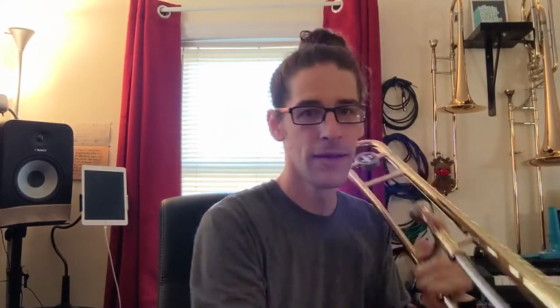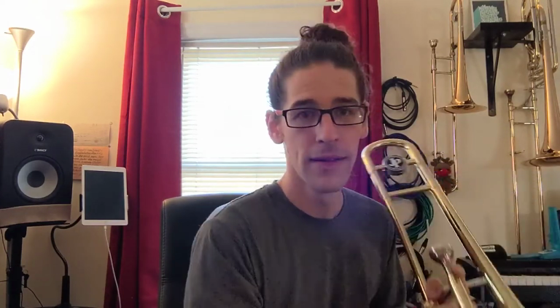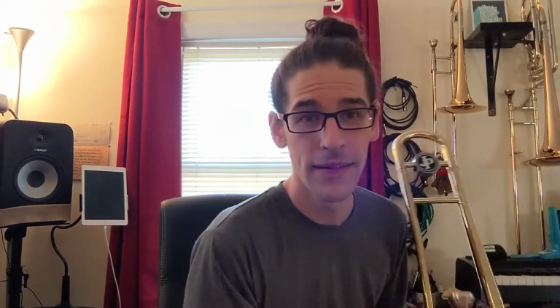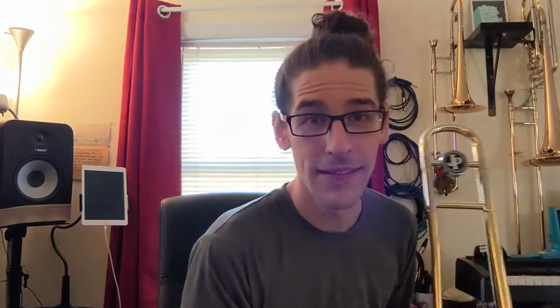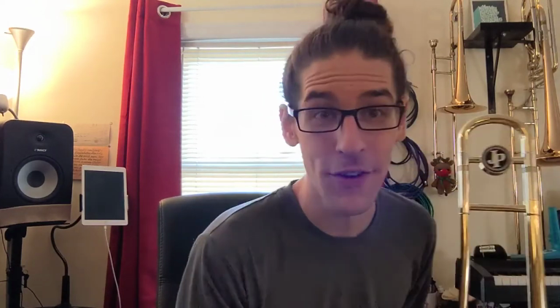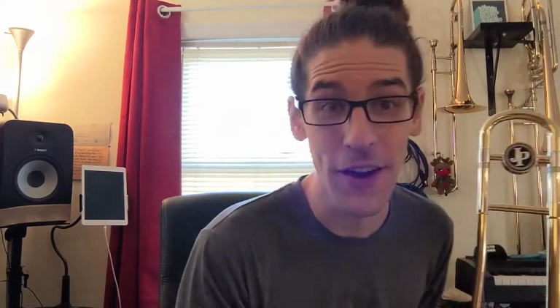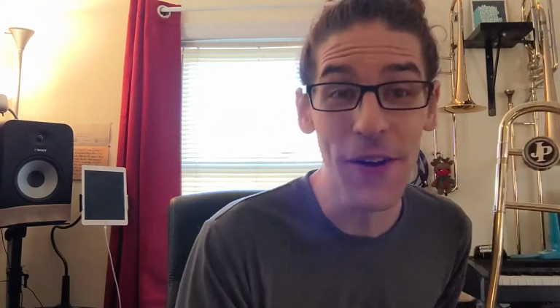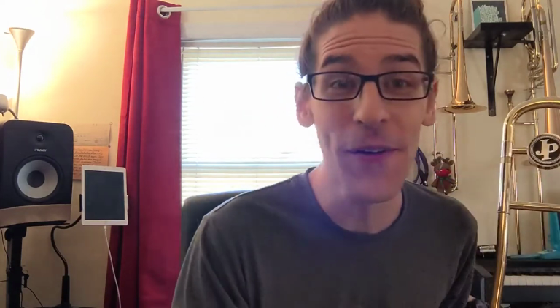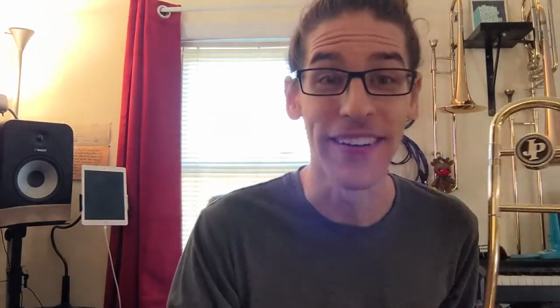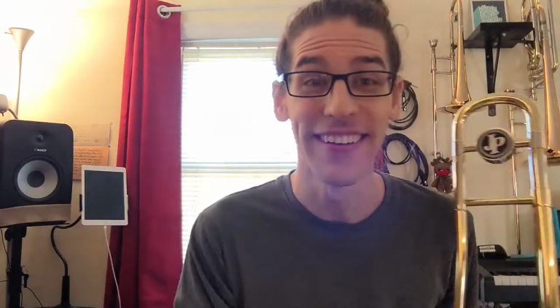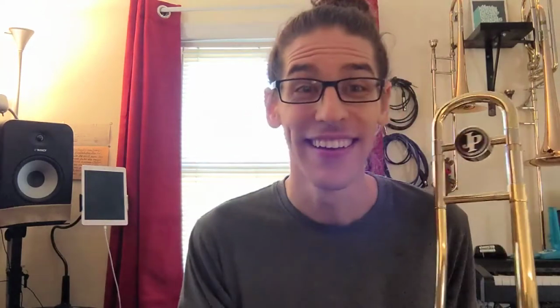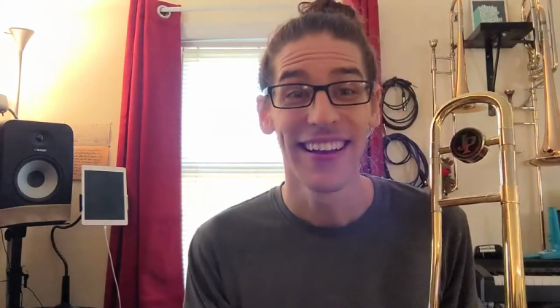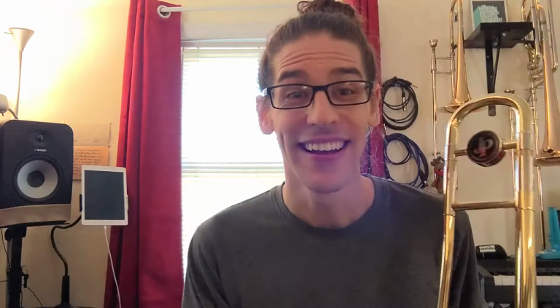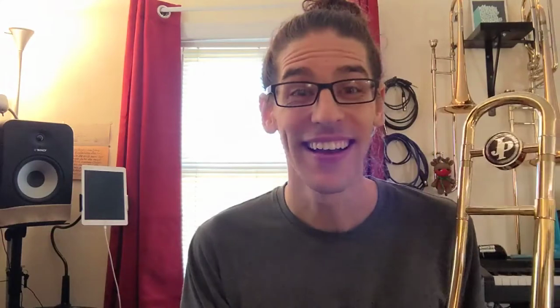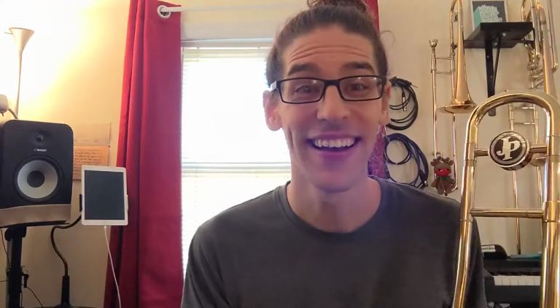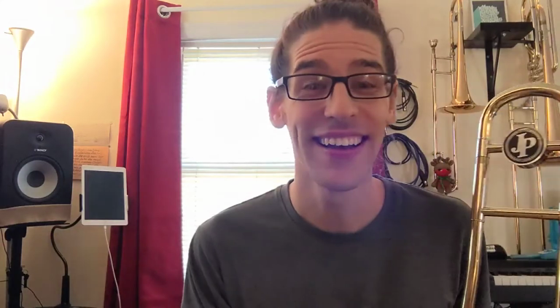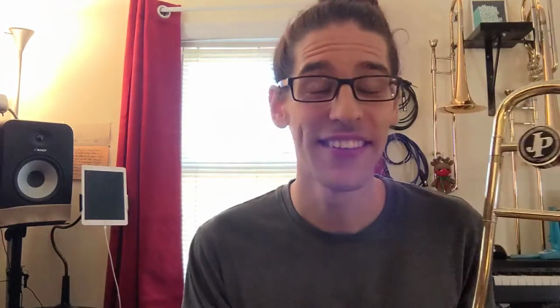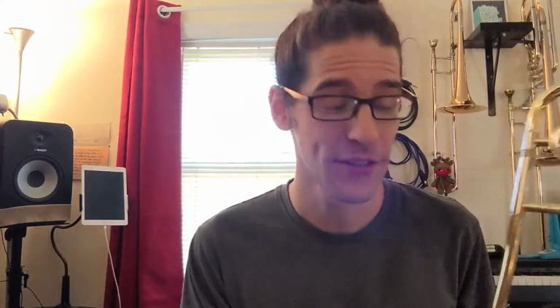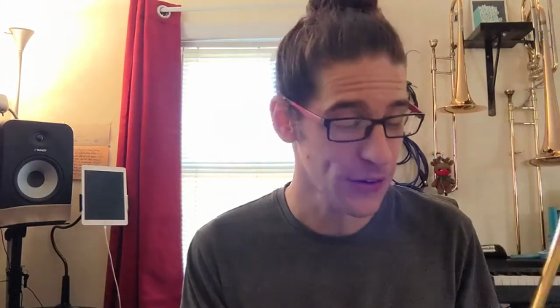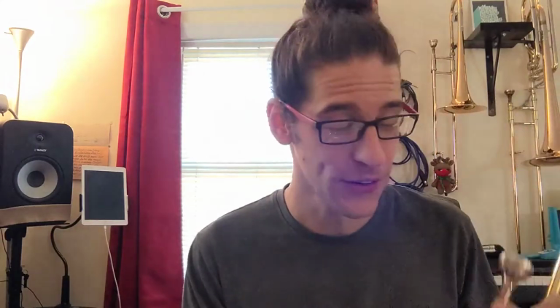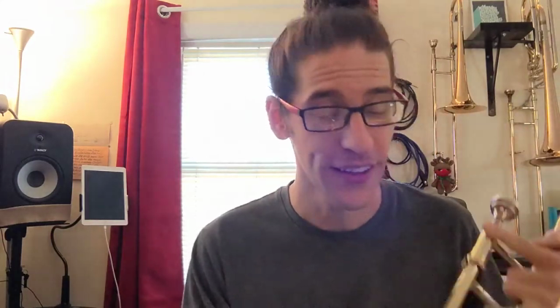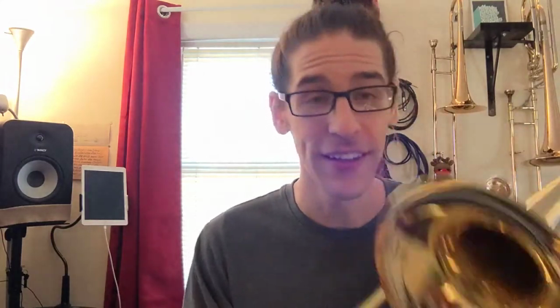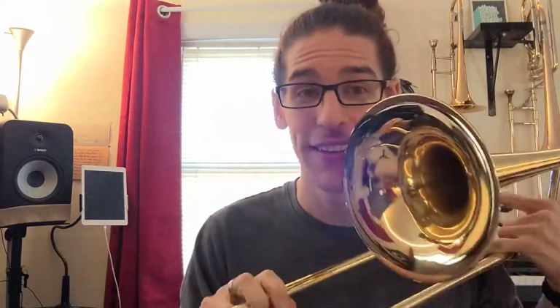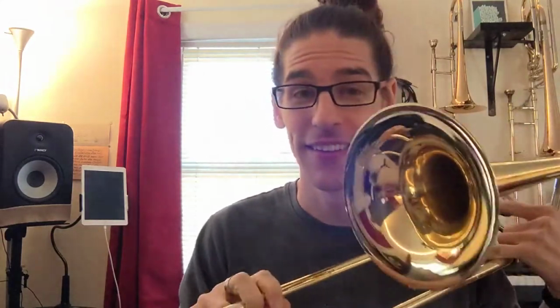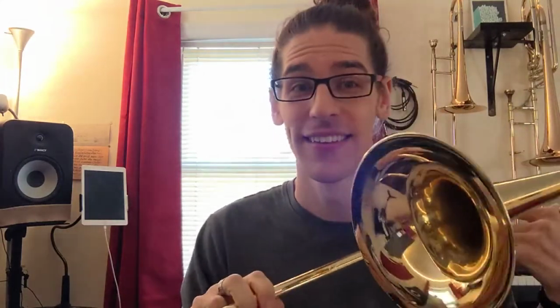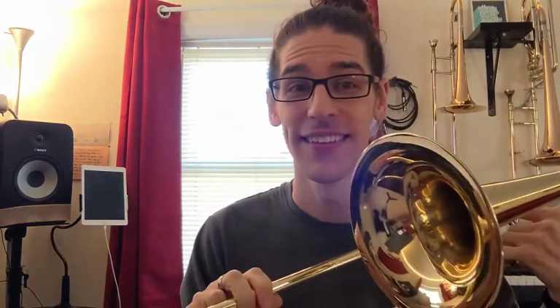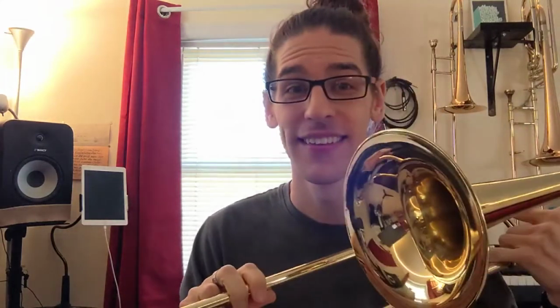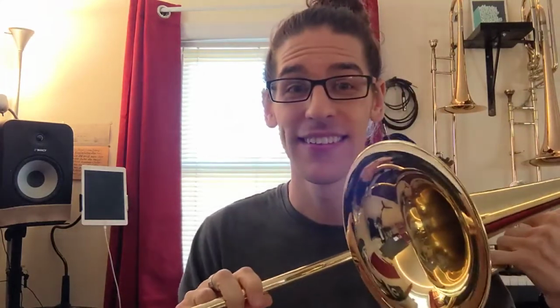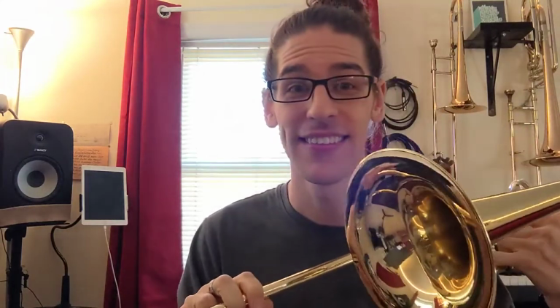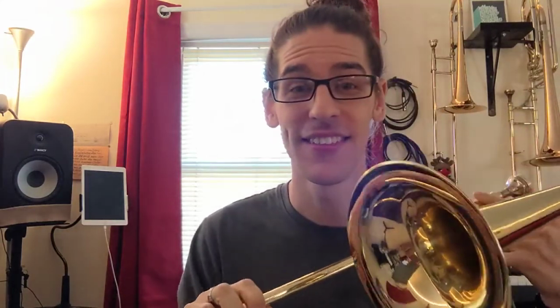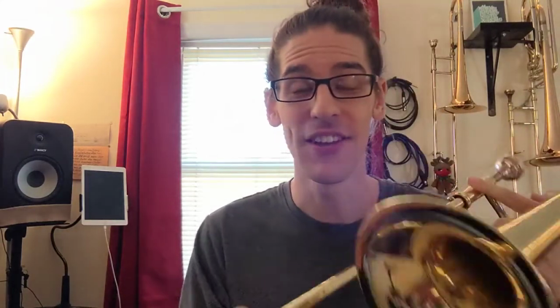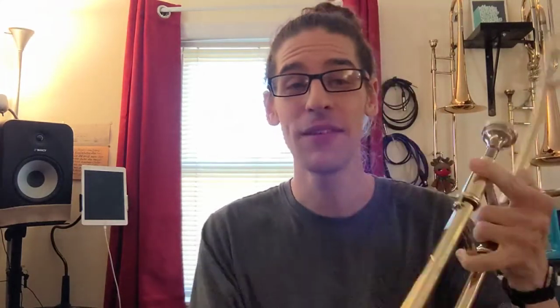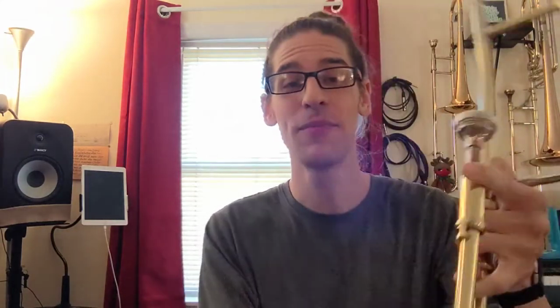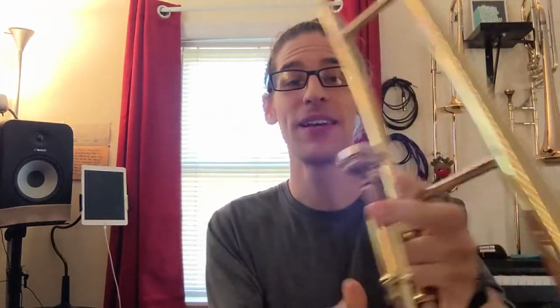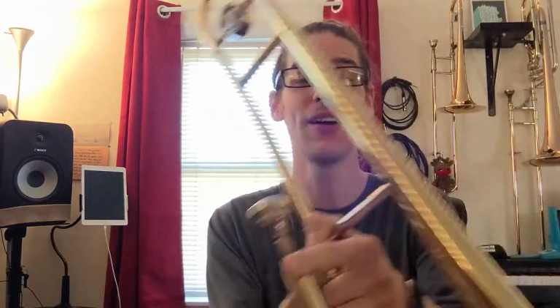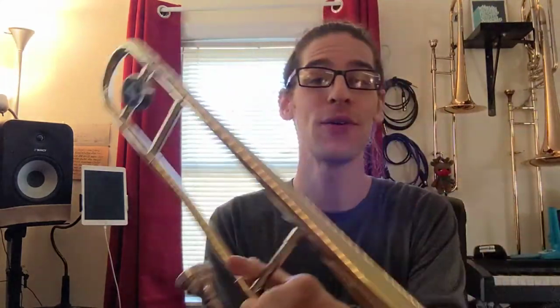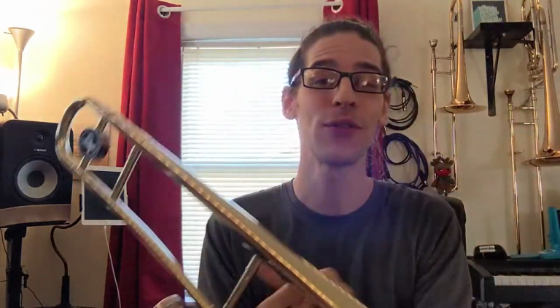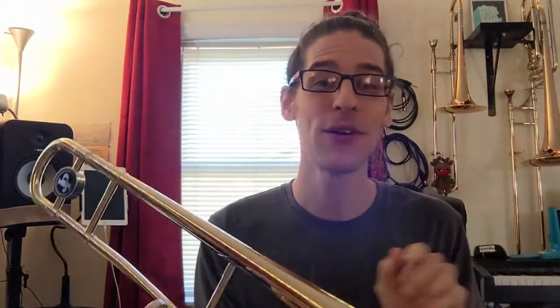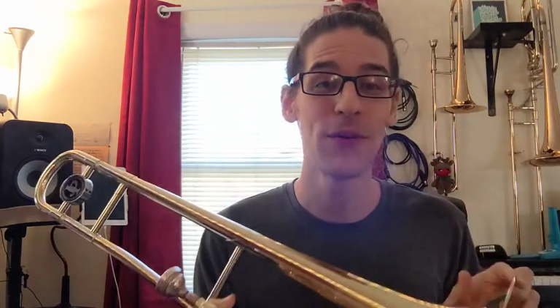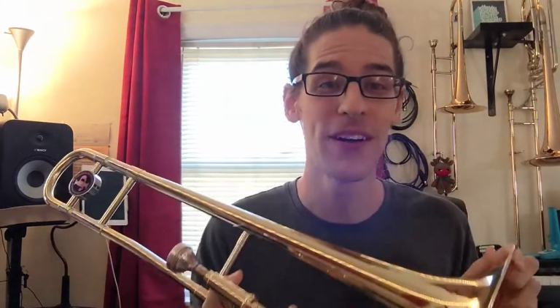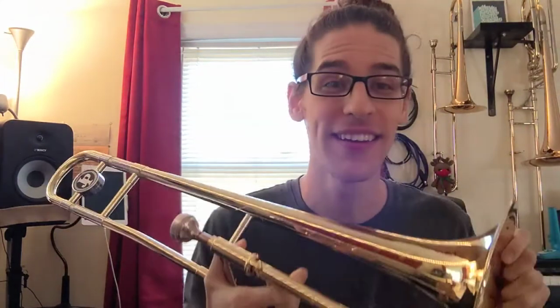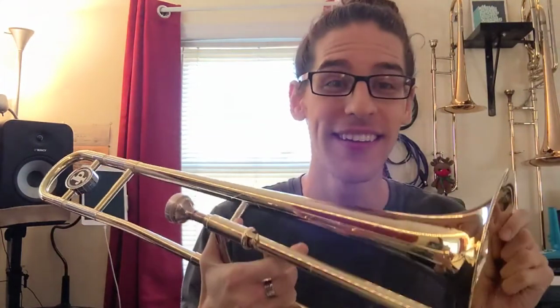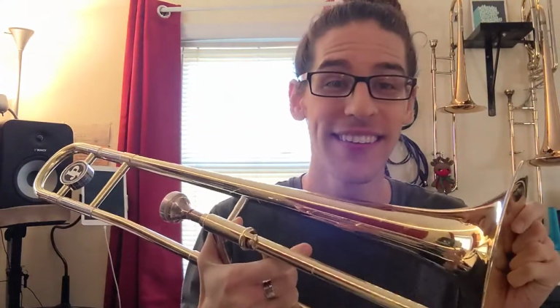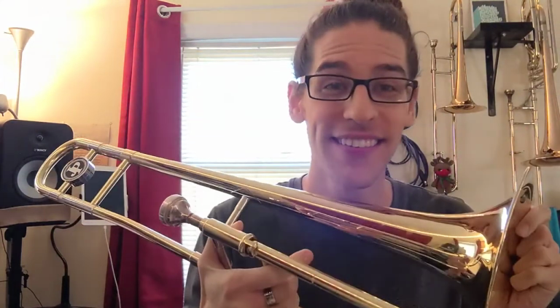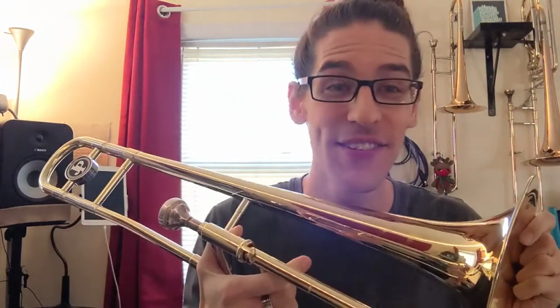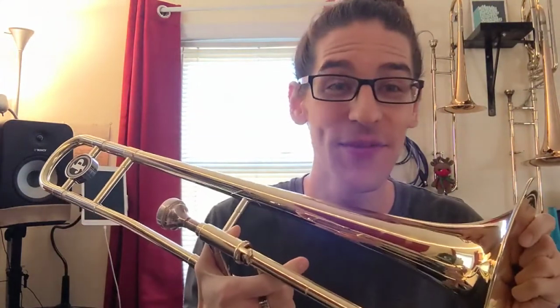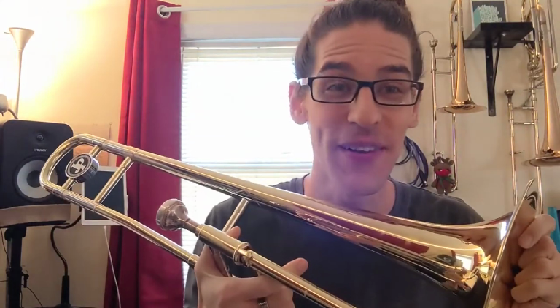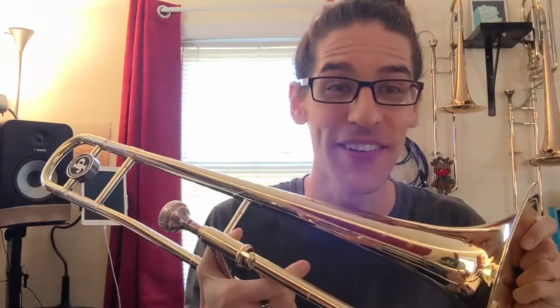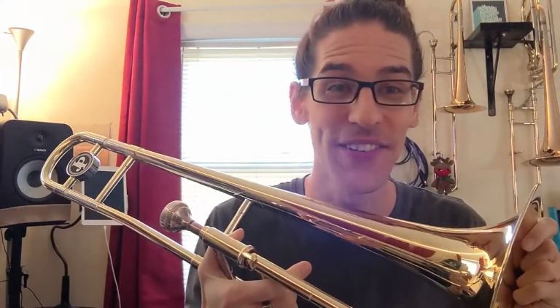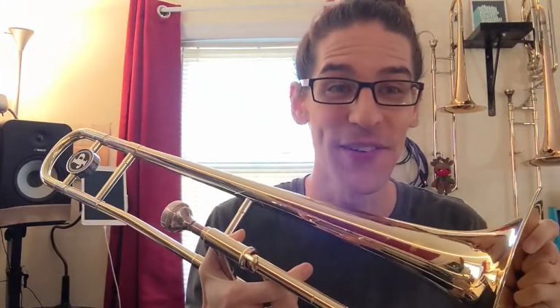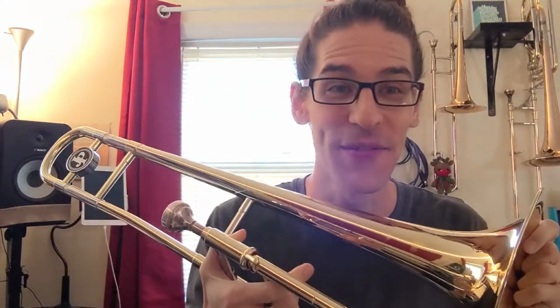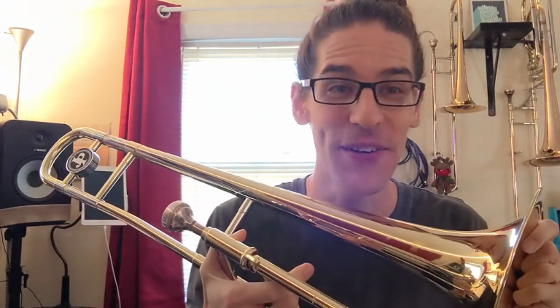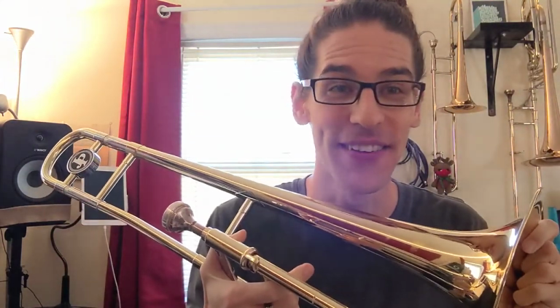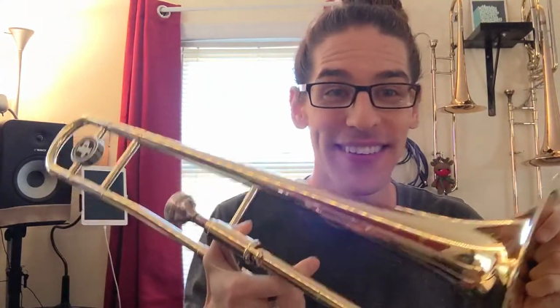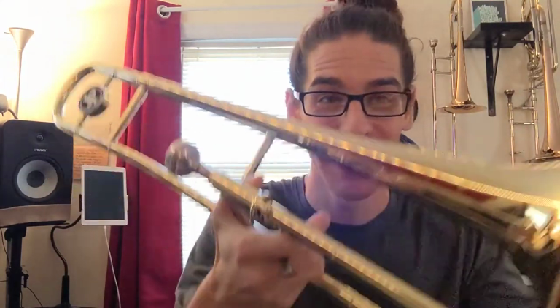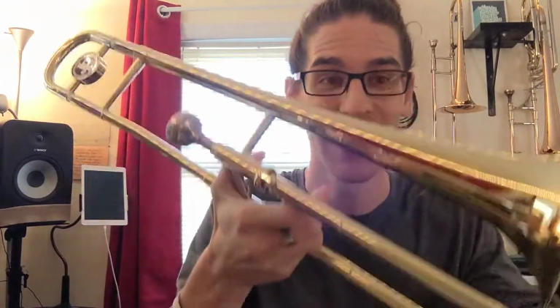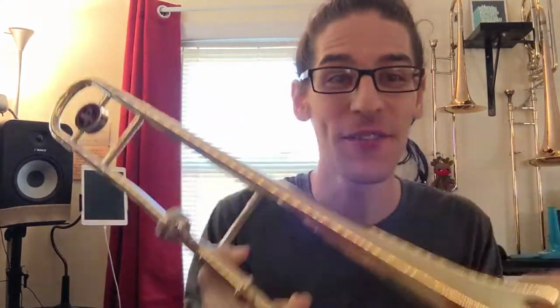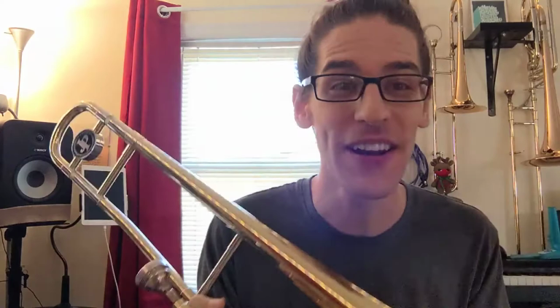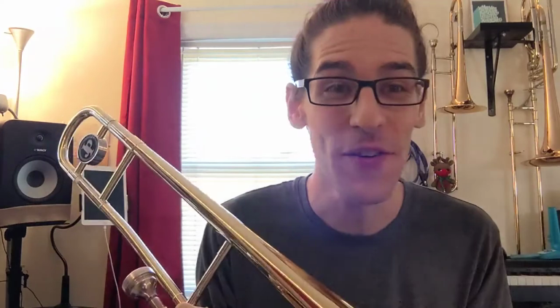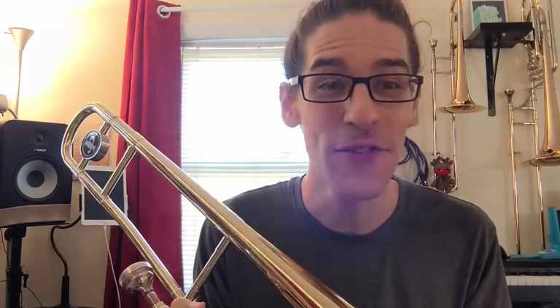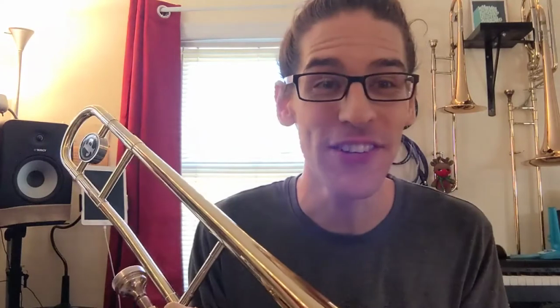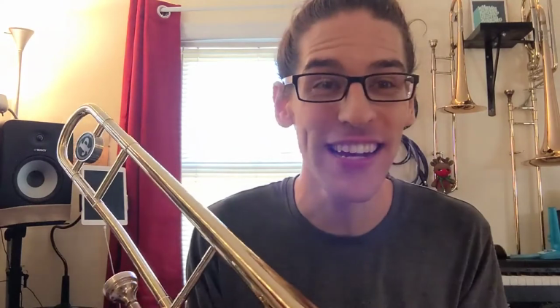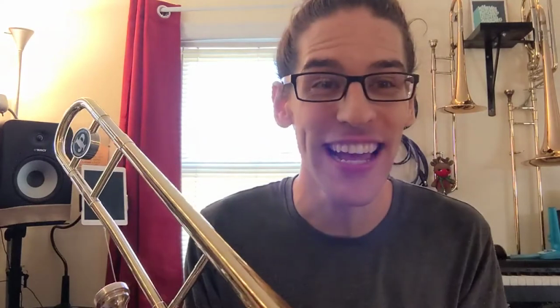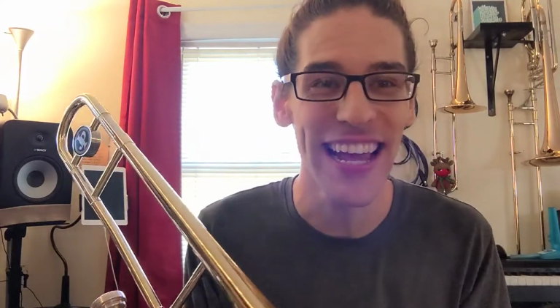It's a great horn. So, there's the JP031 student model trombone. Get one today!